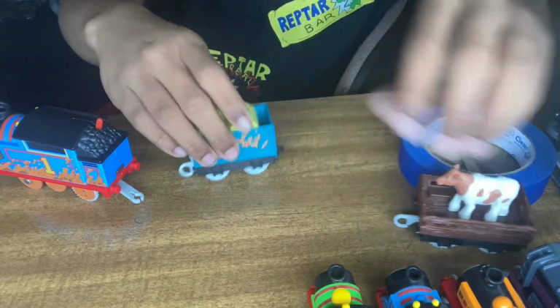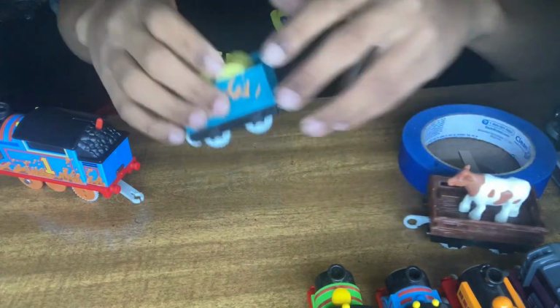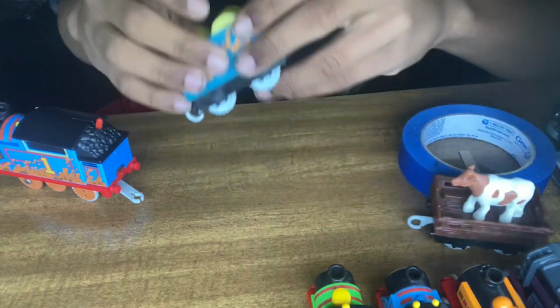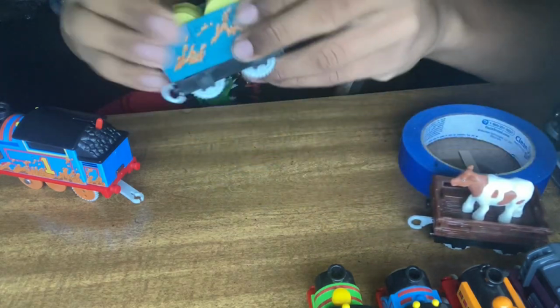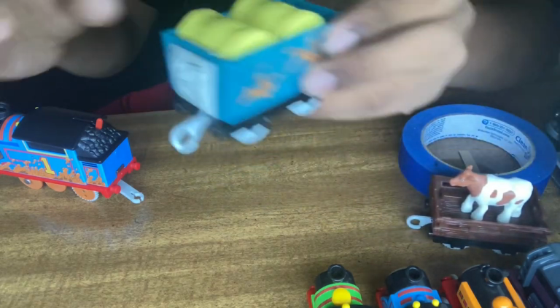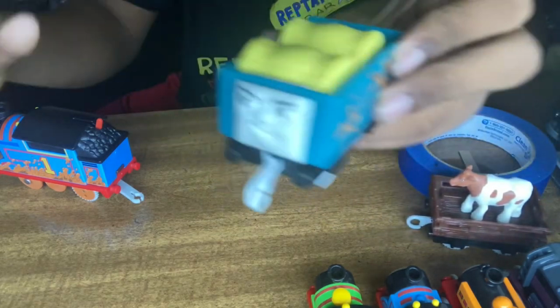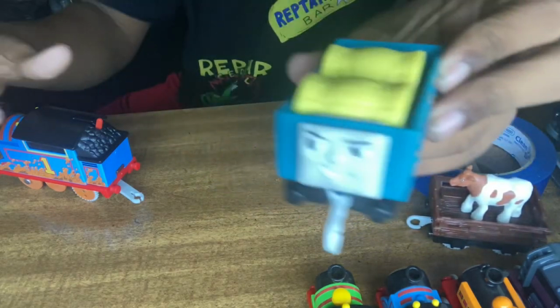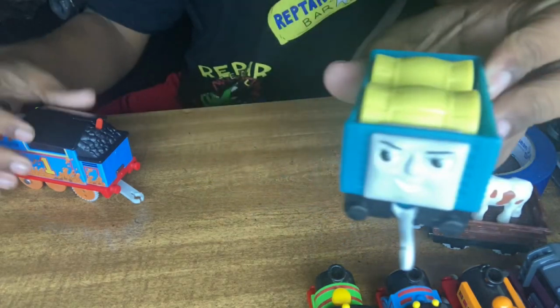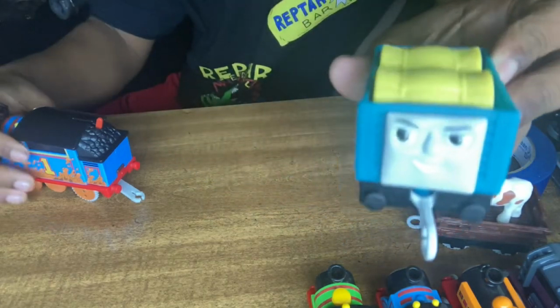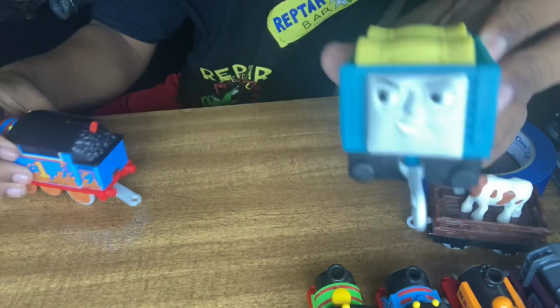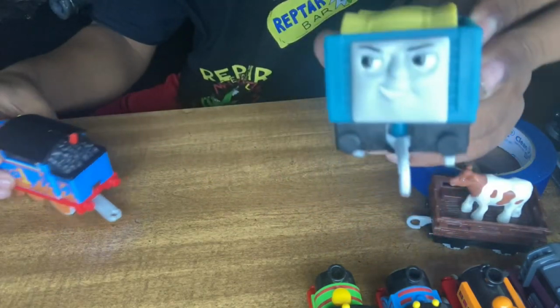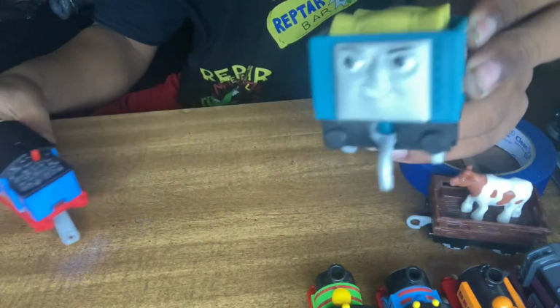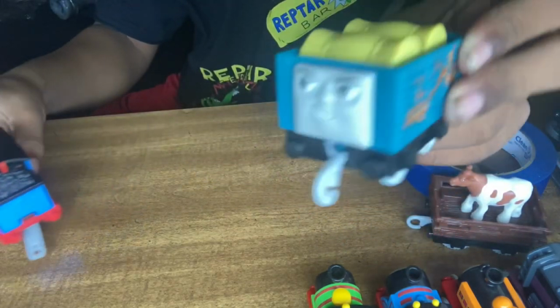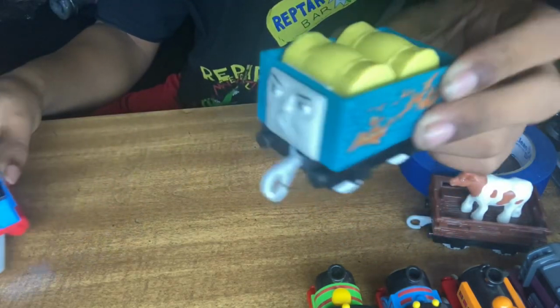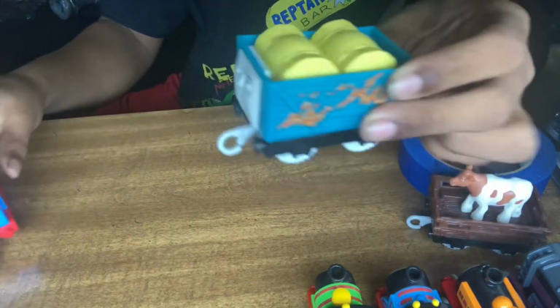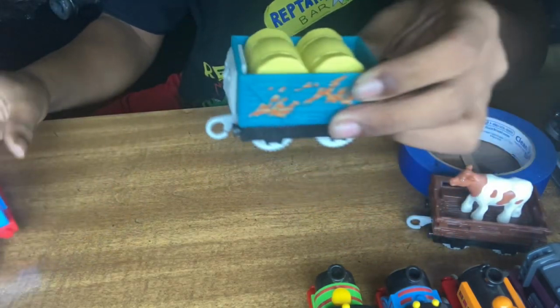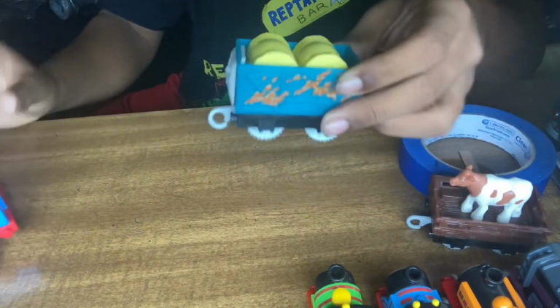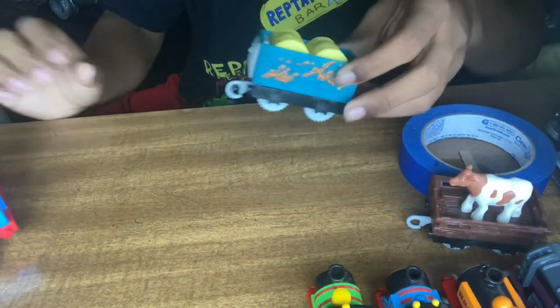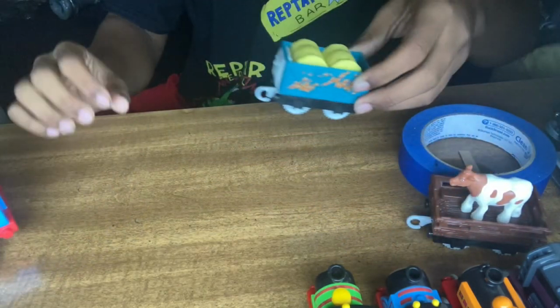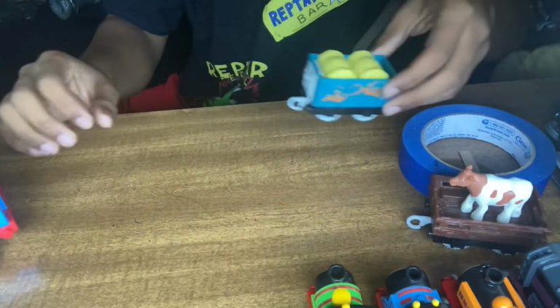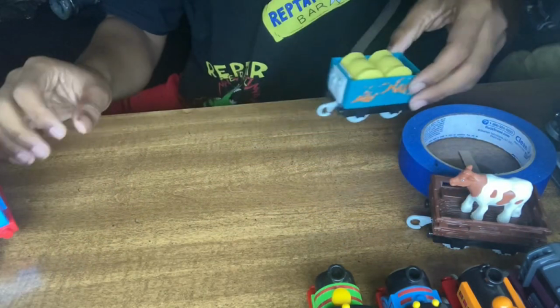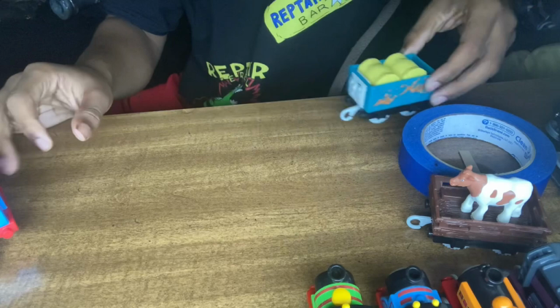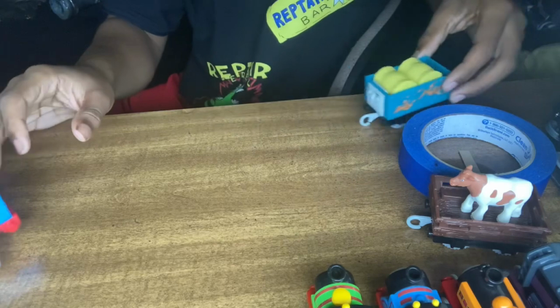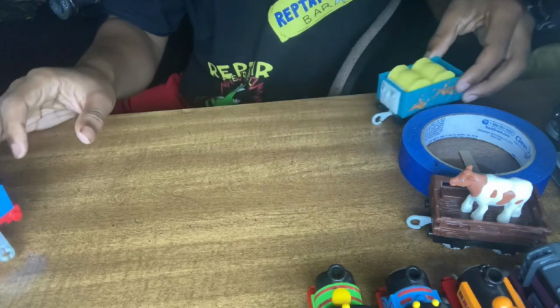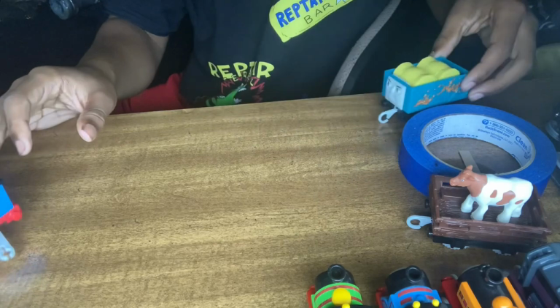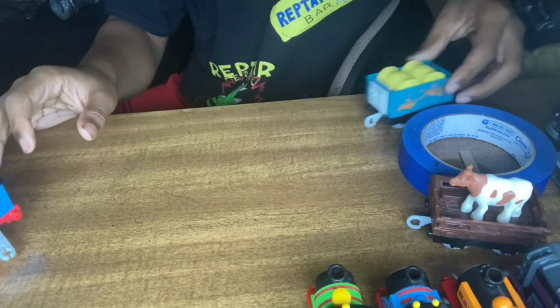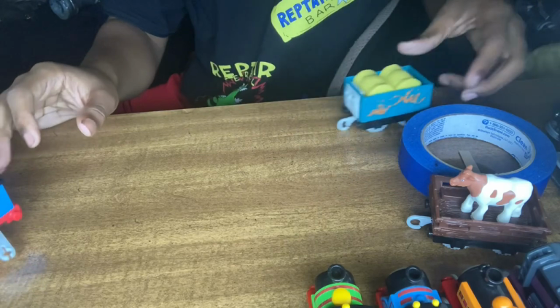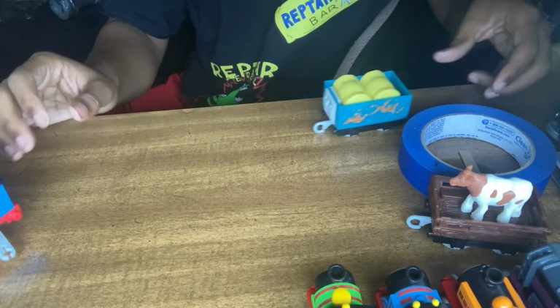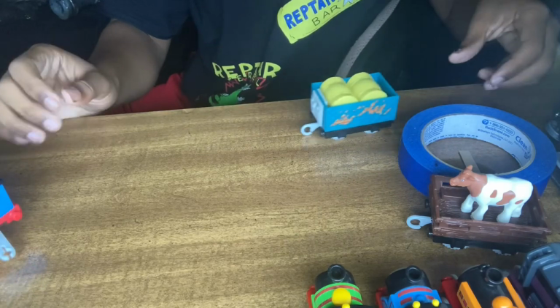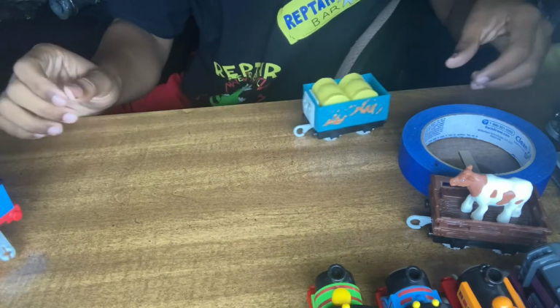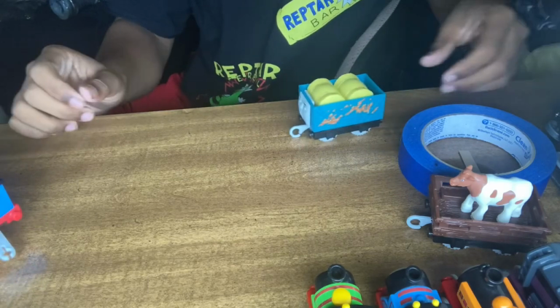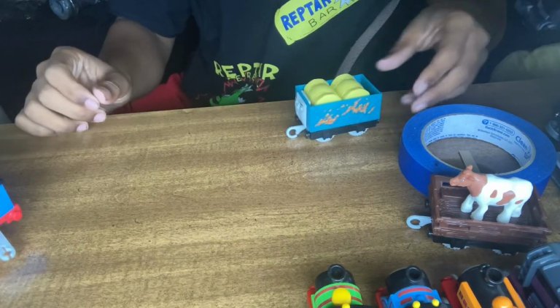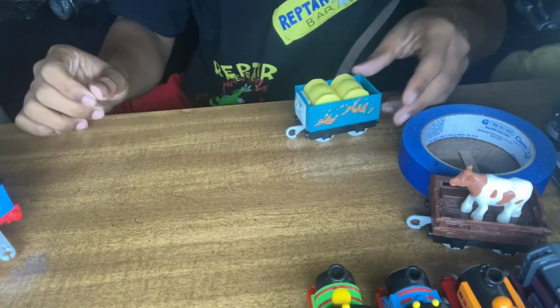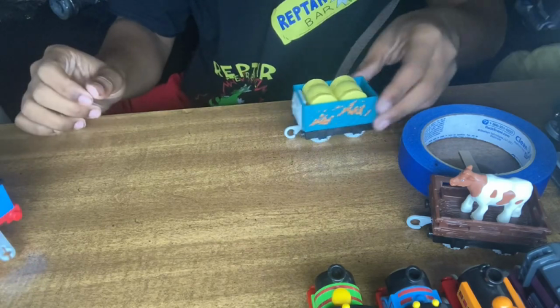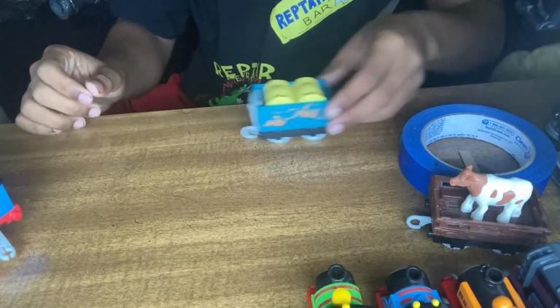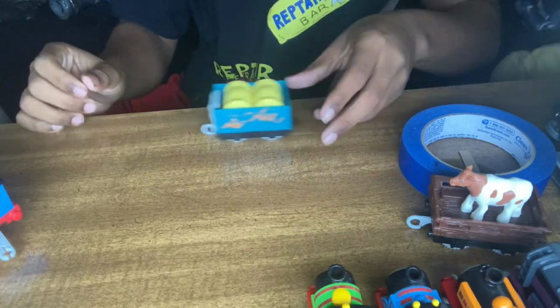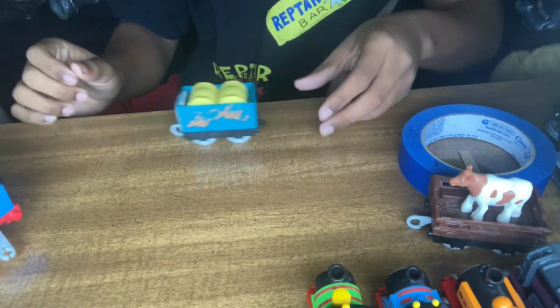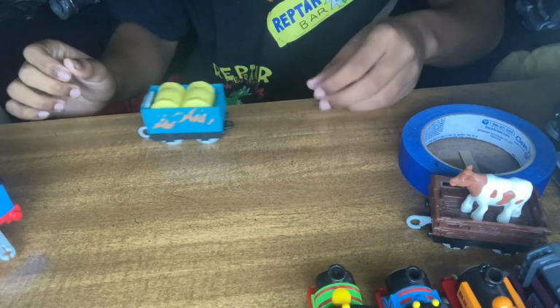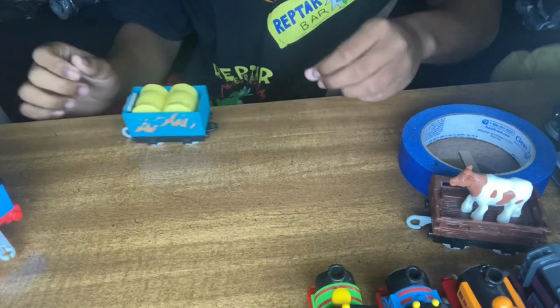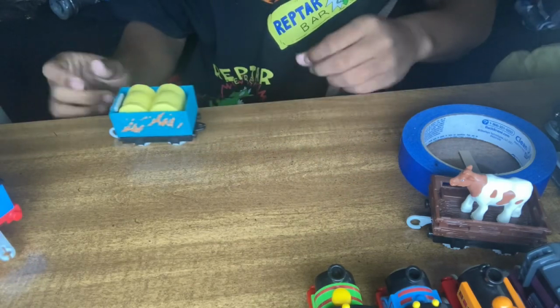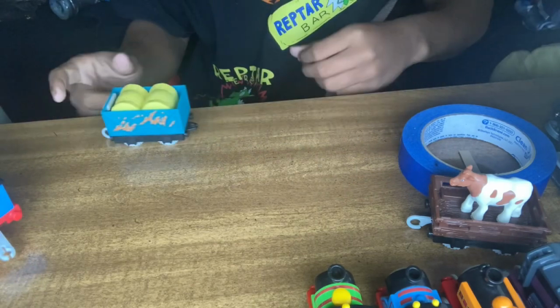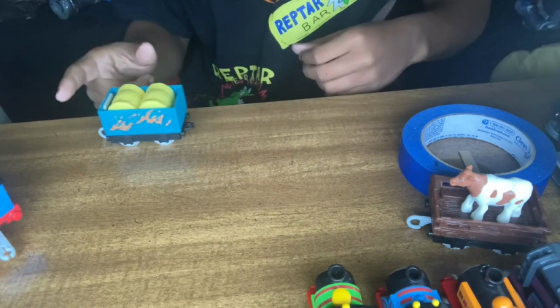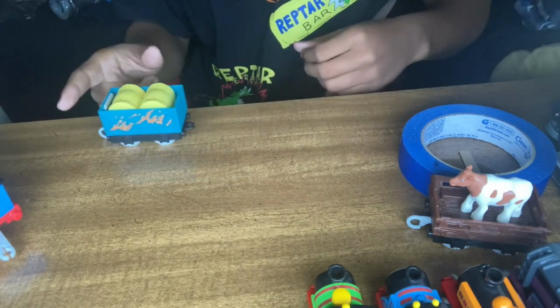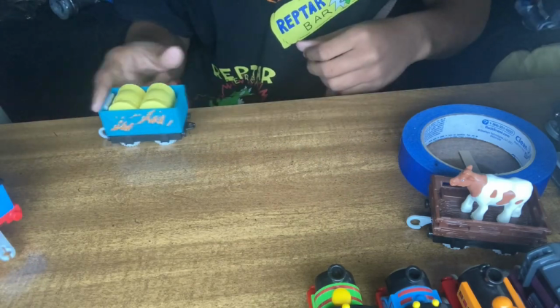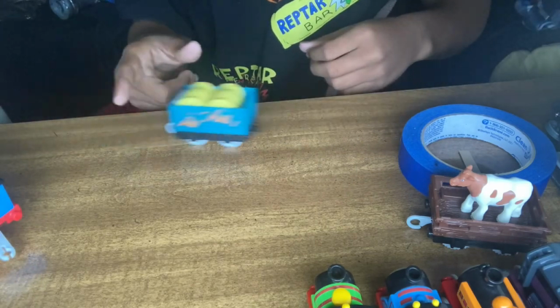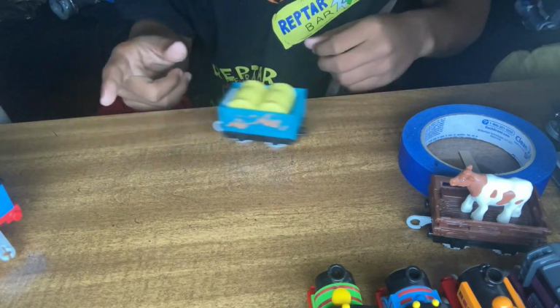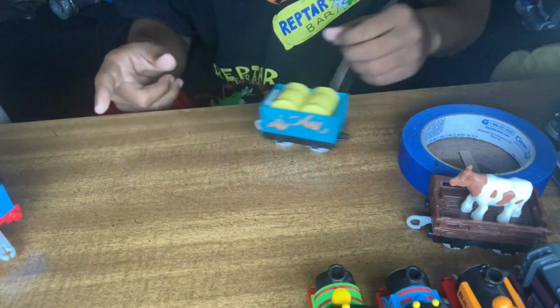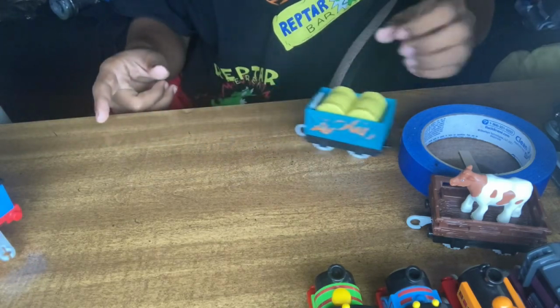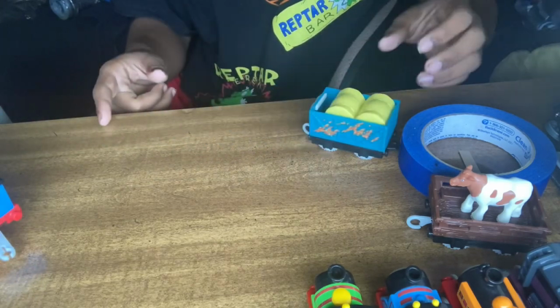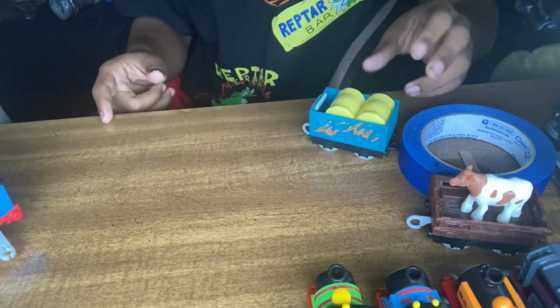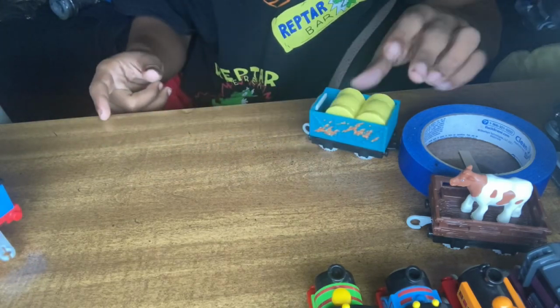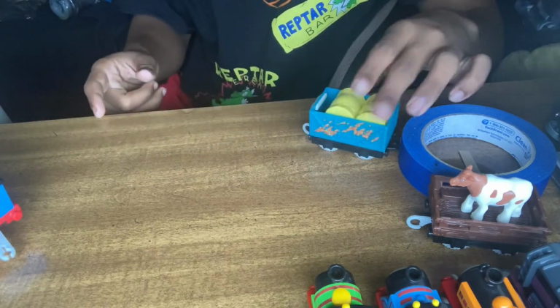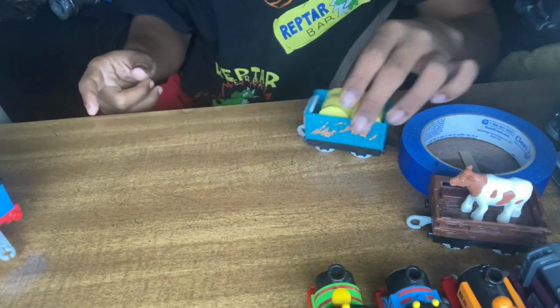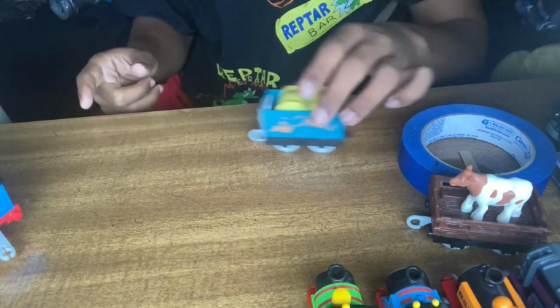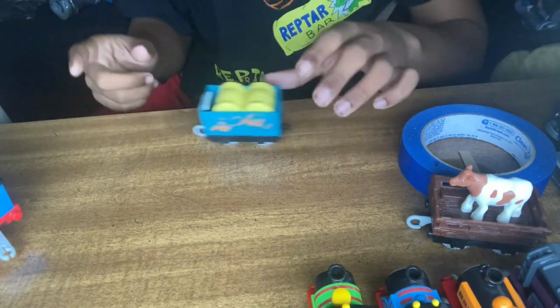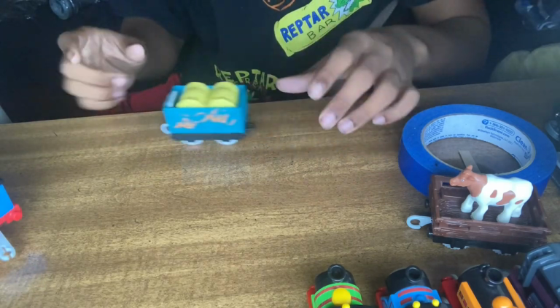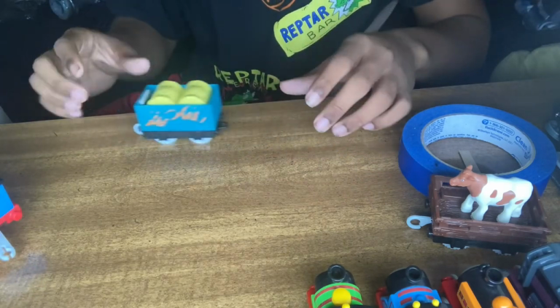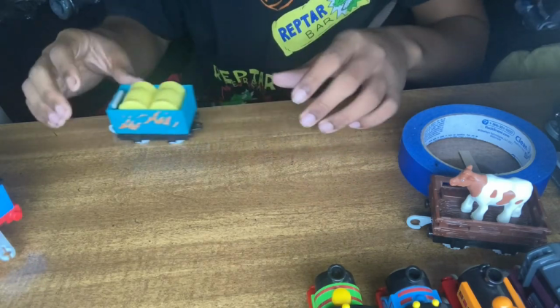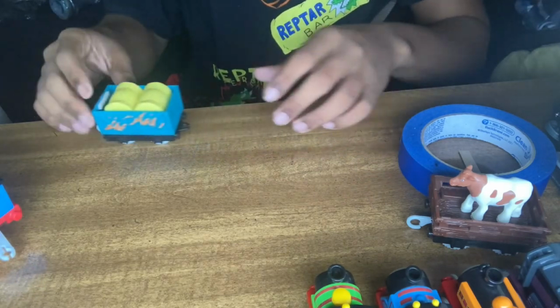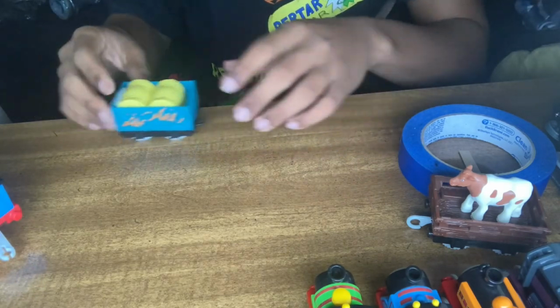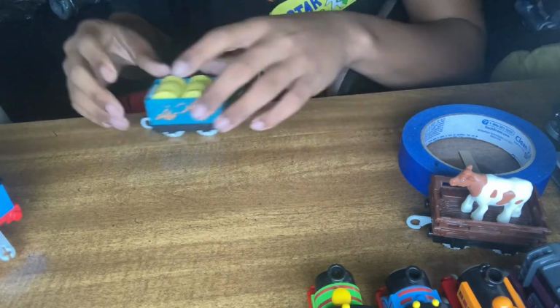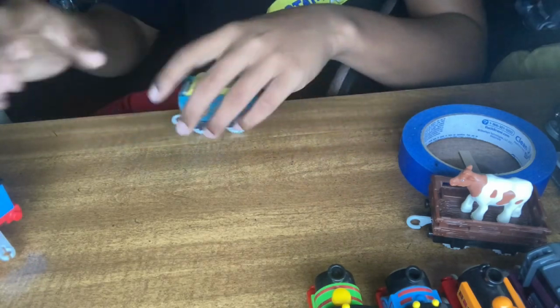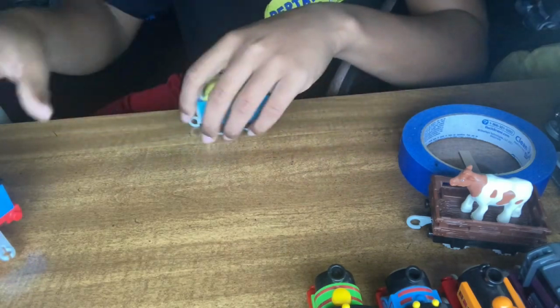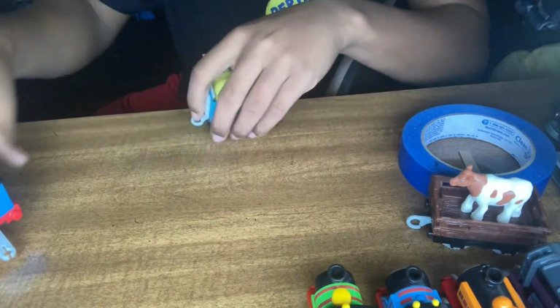And we have a troublesome truck. What's cool about the troublesome truck — when it moves along, it wobbles. I always thought that was pretty cool.